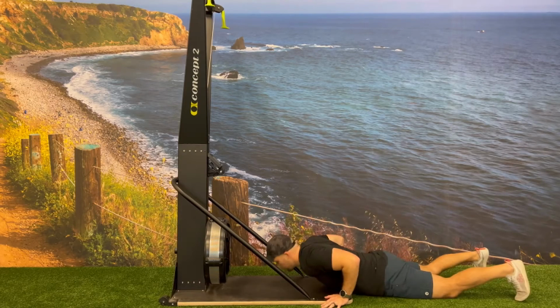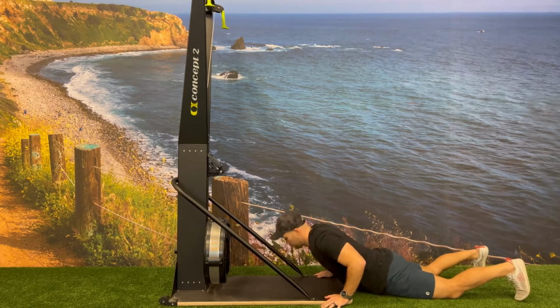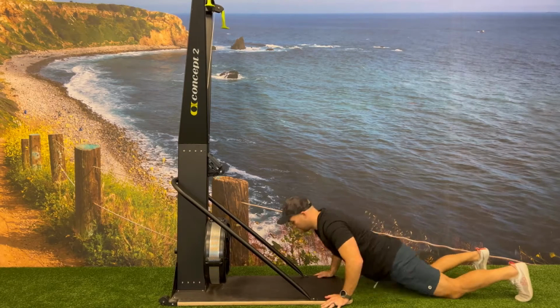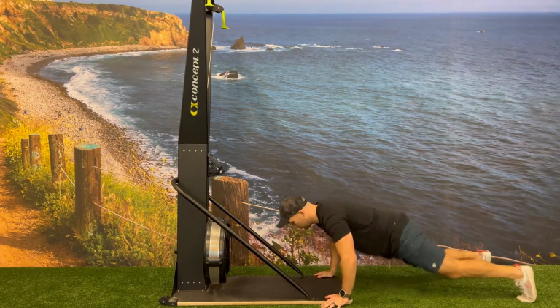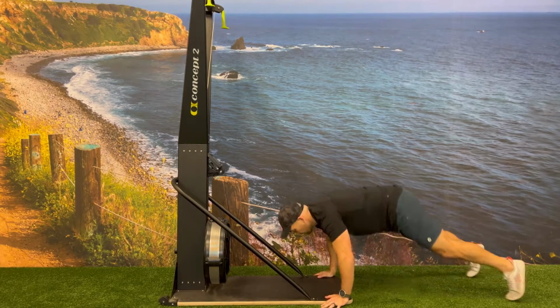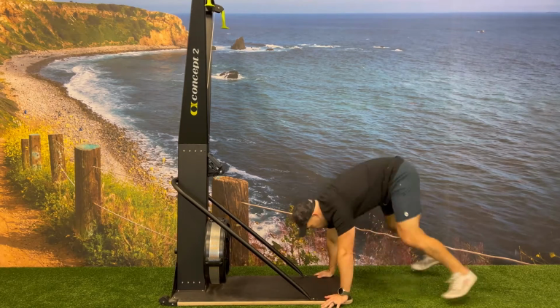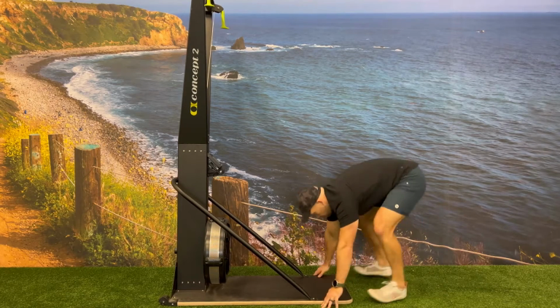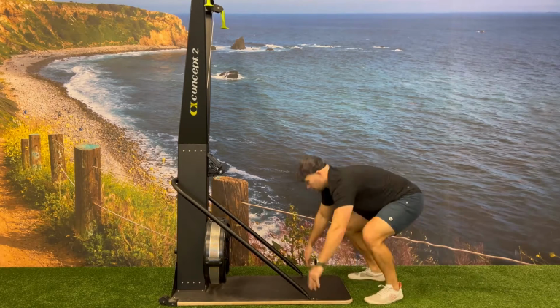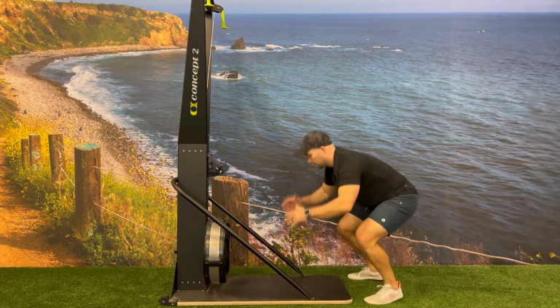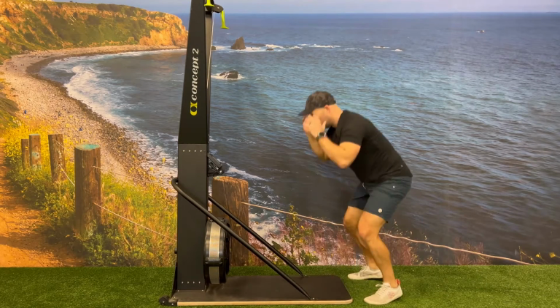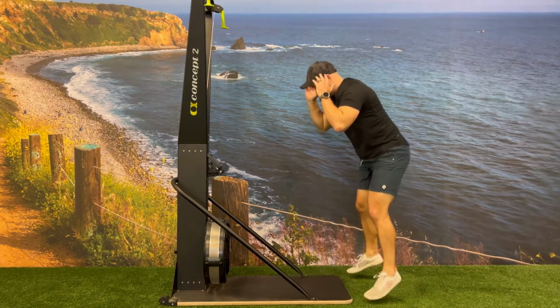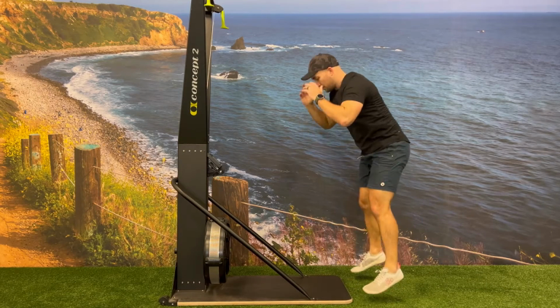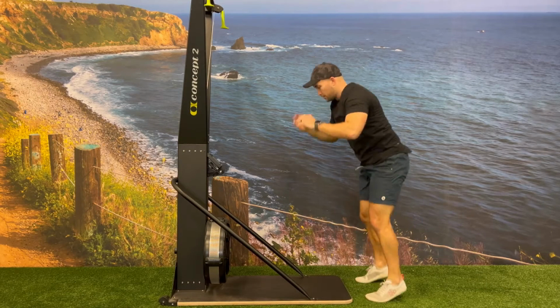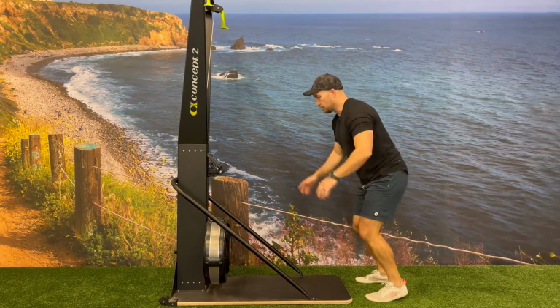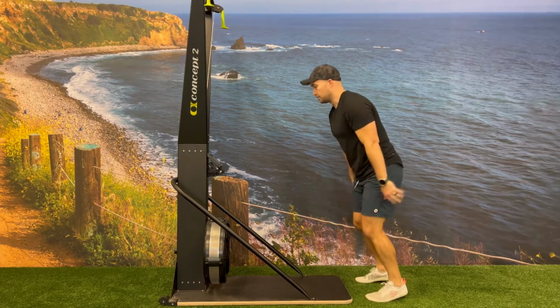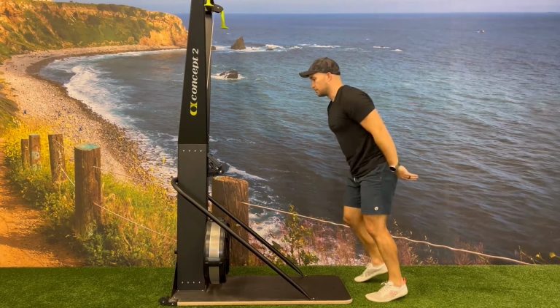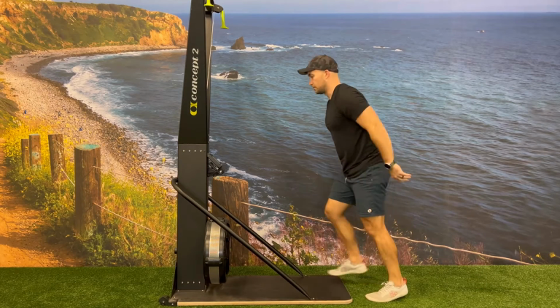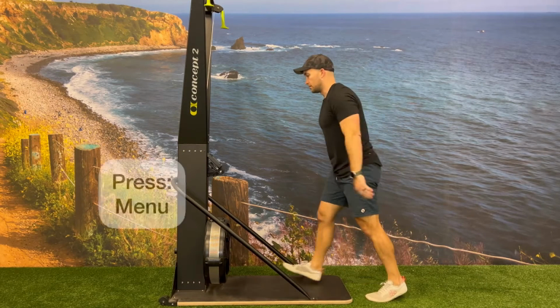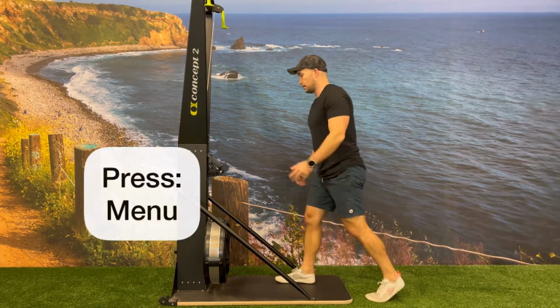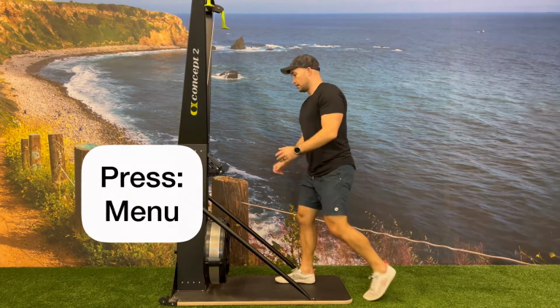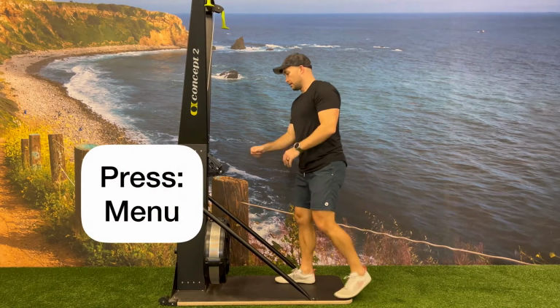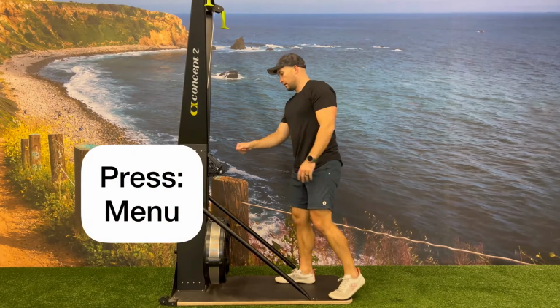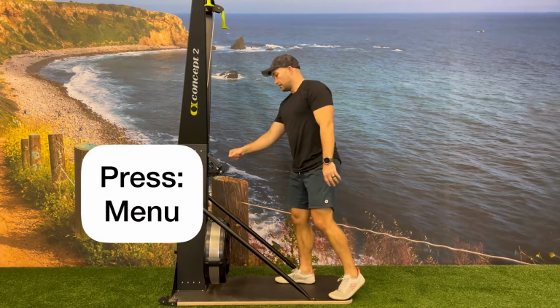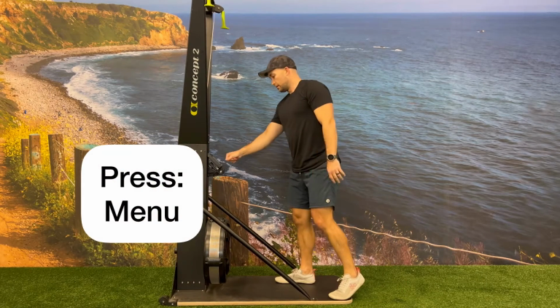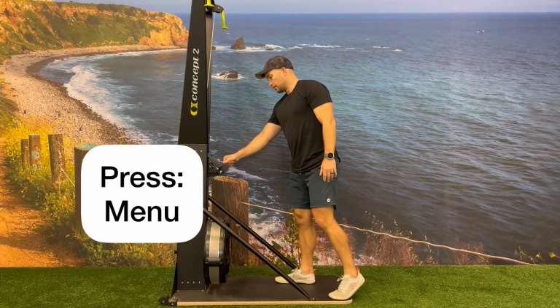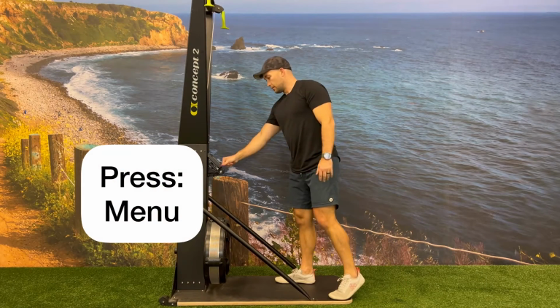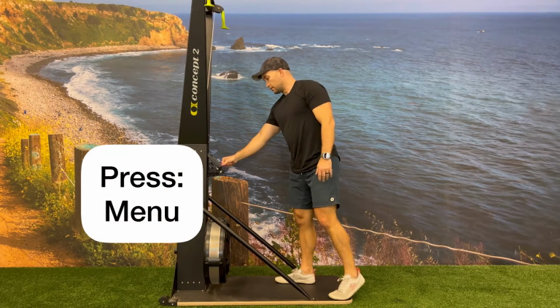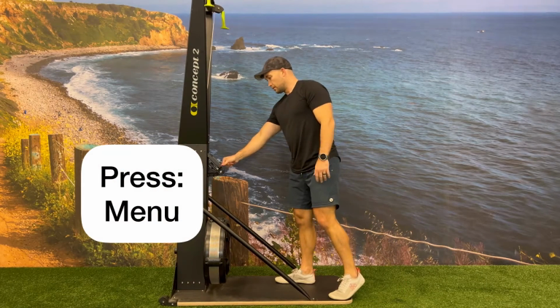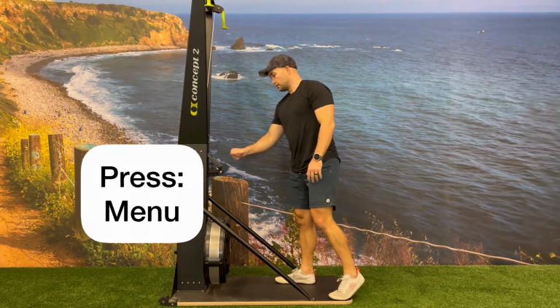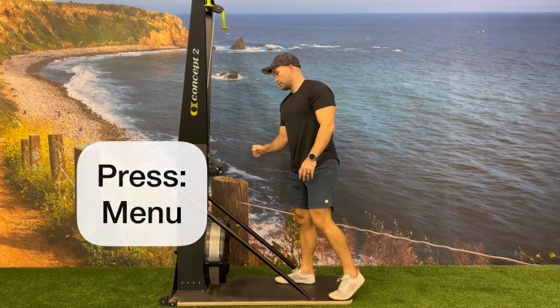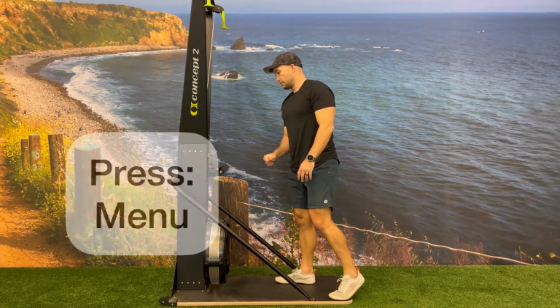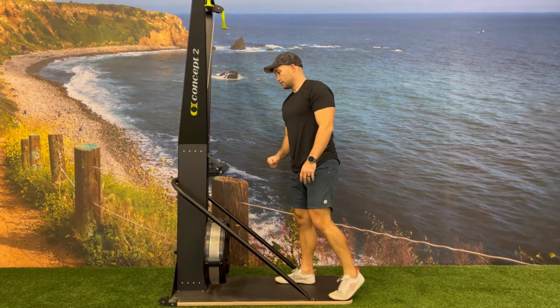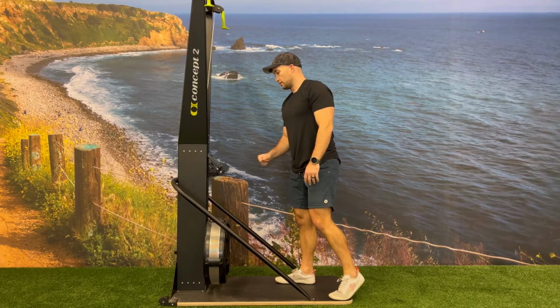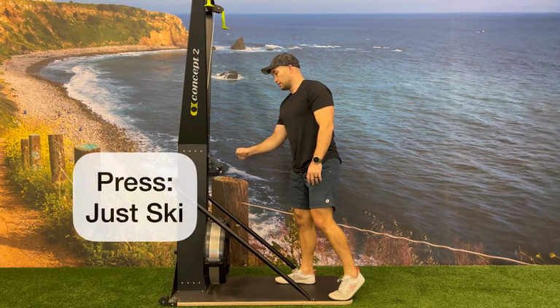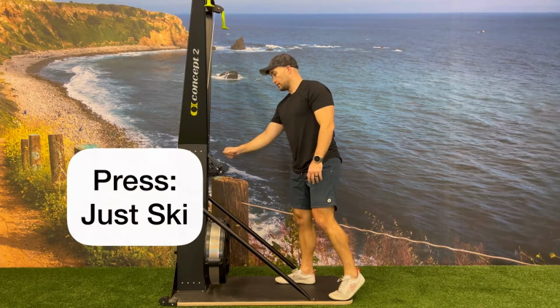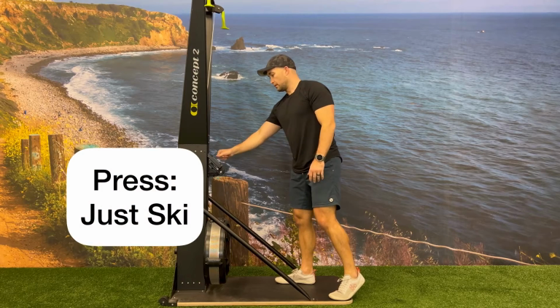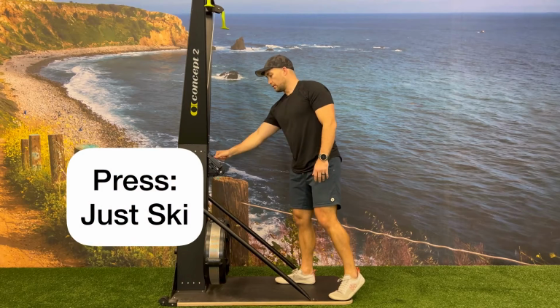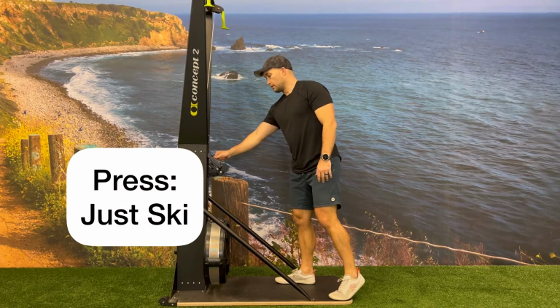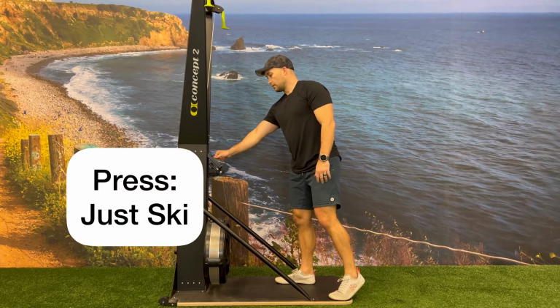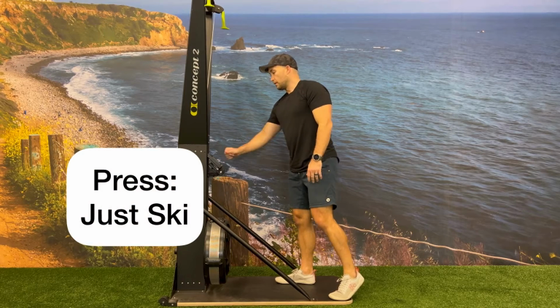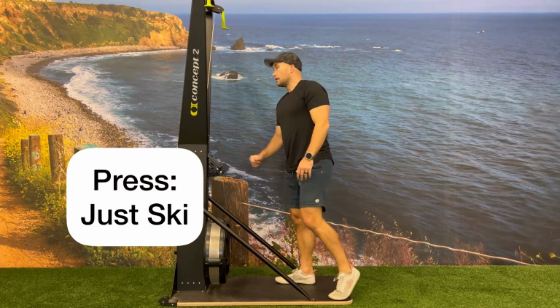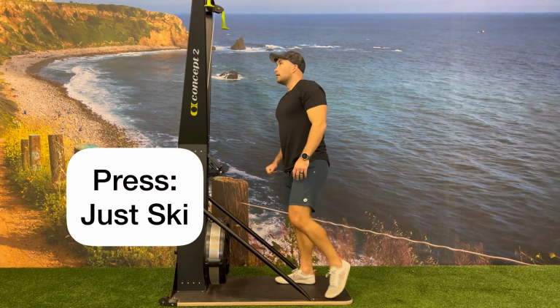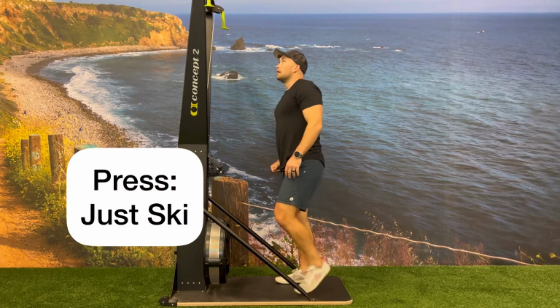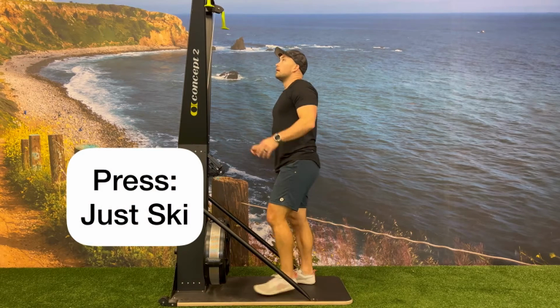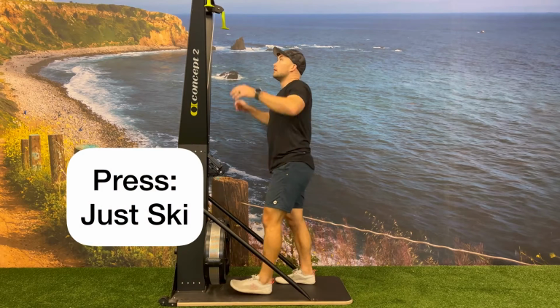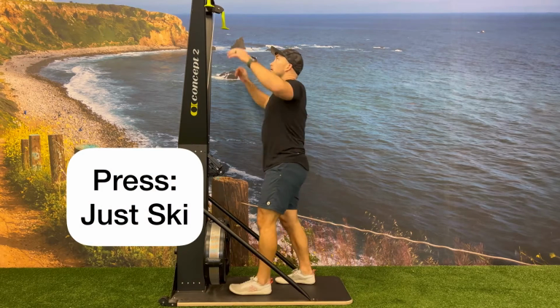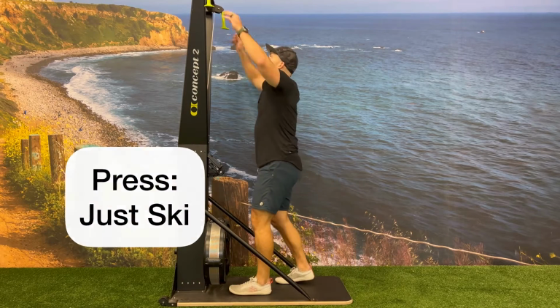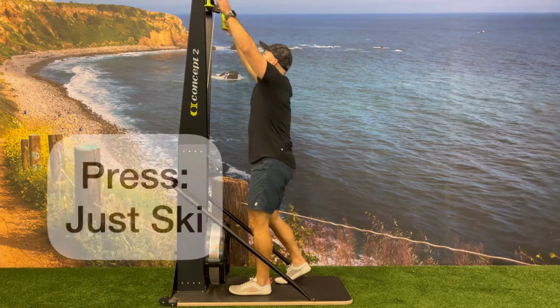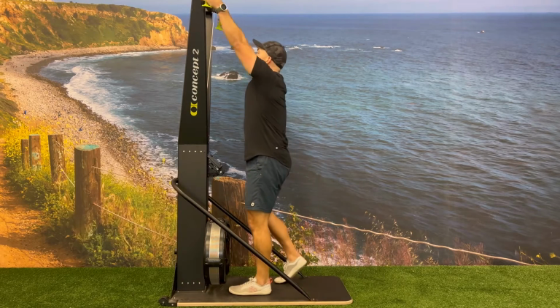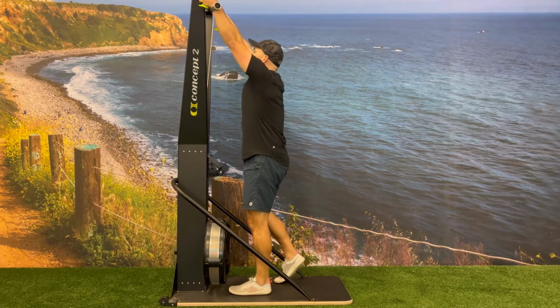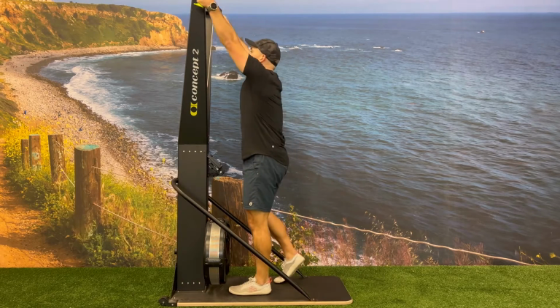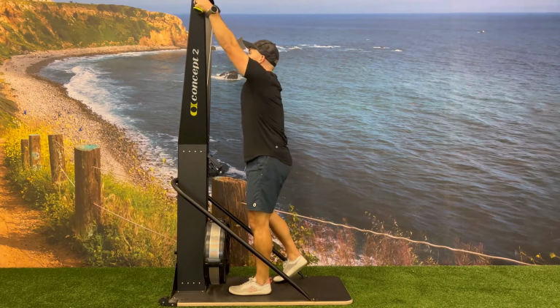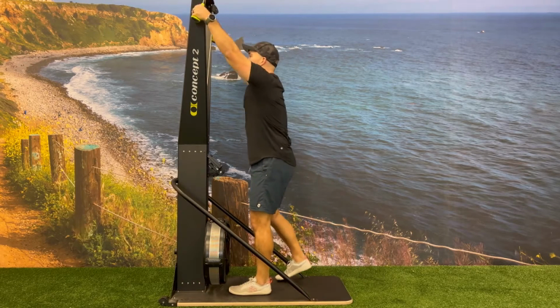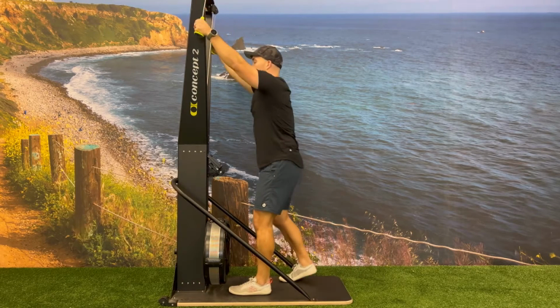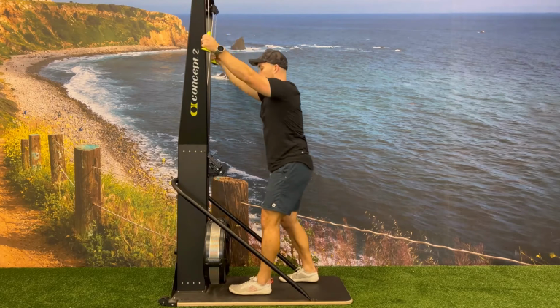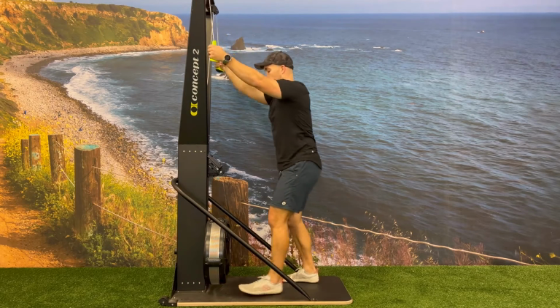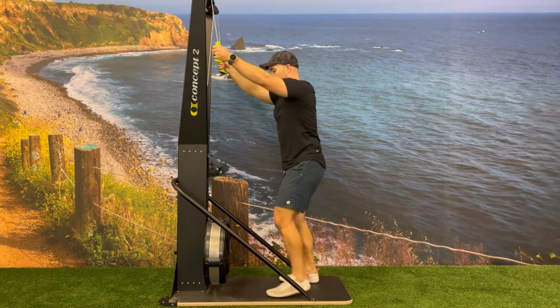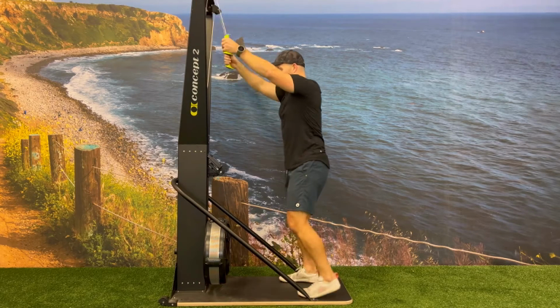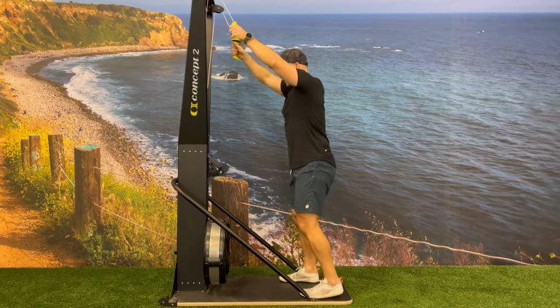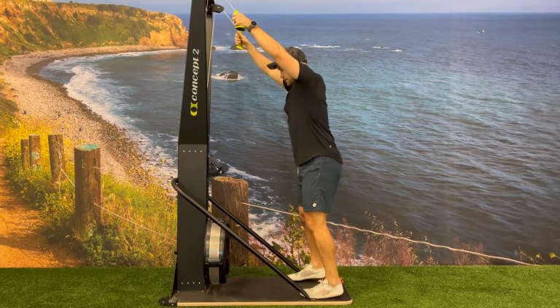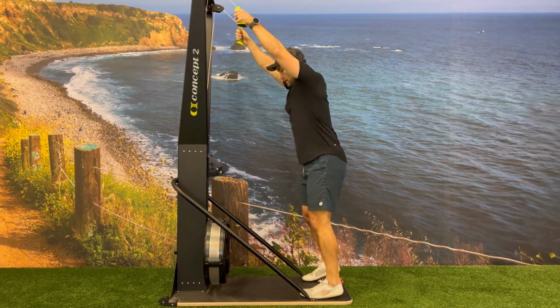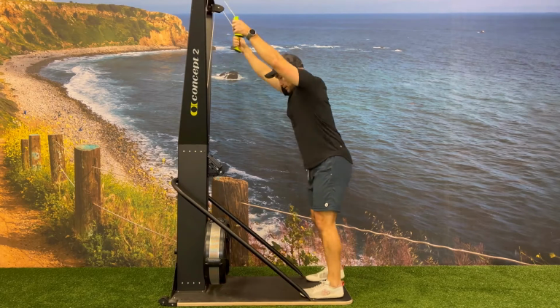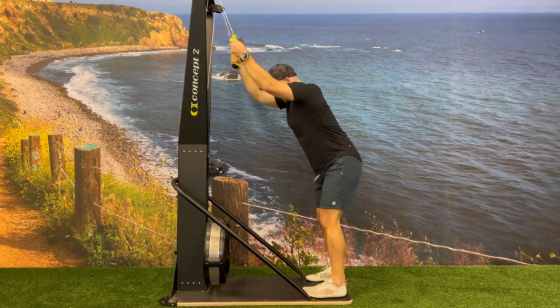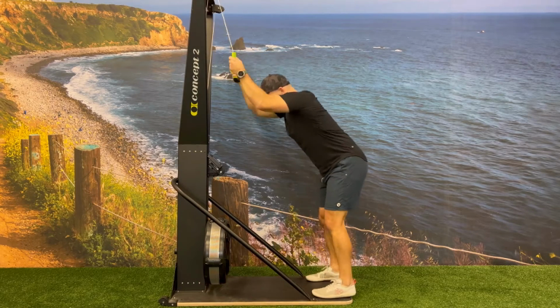Make sure clients remember that every time they walk back up to the skier, to press menu and just ski so that they start the calories back at zero.